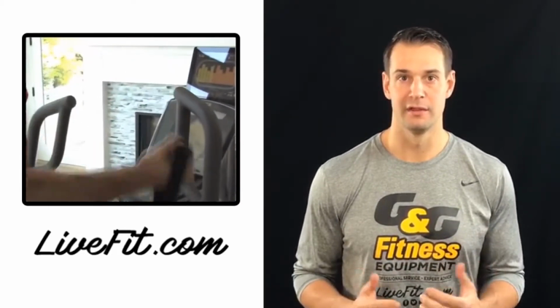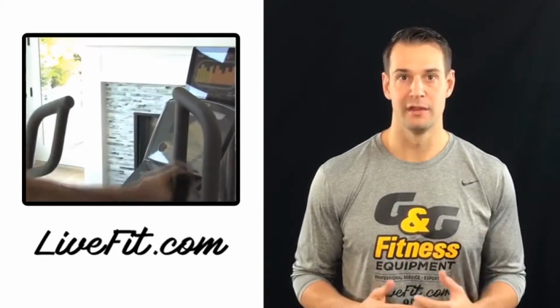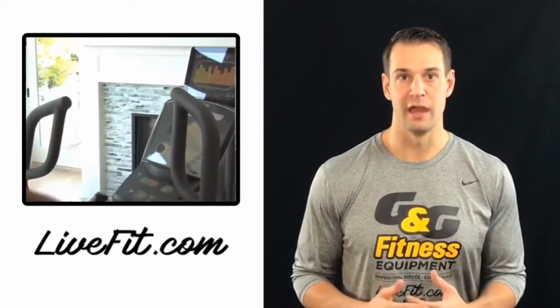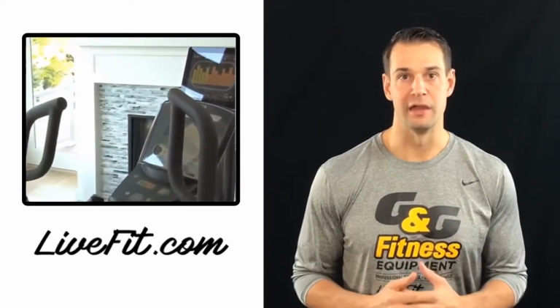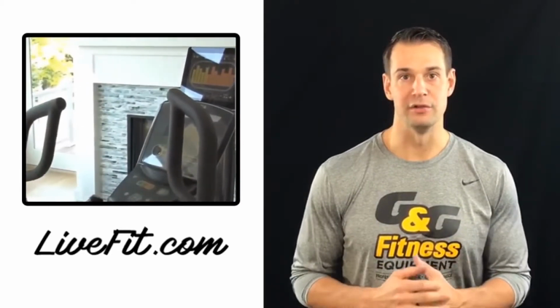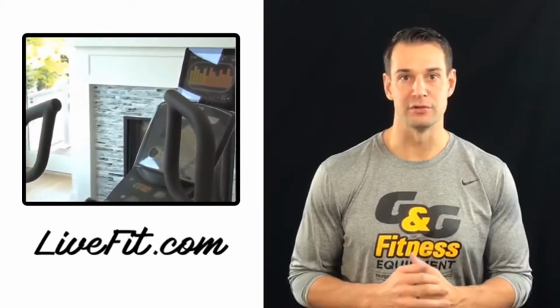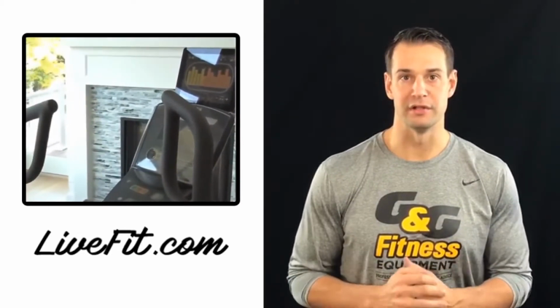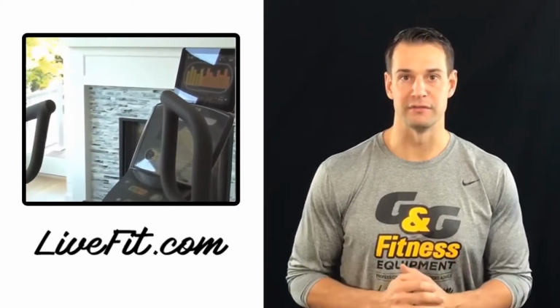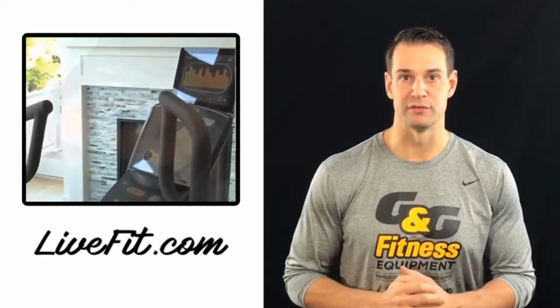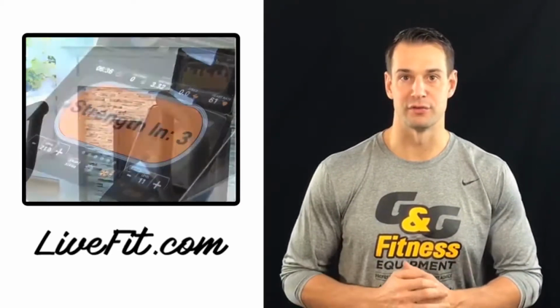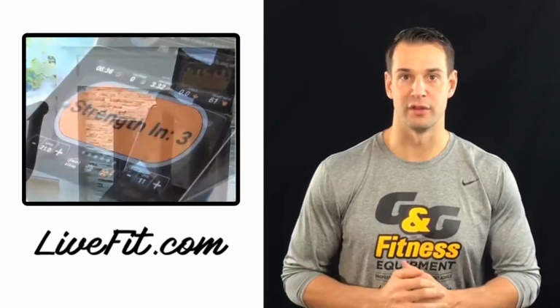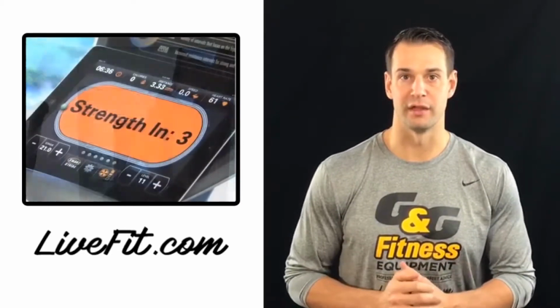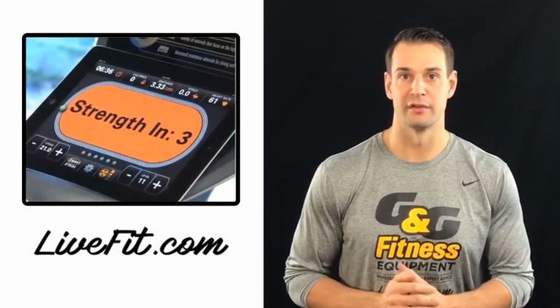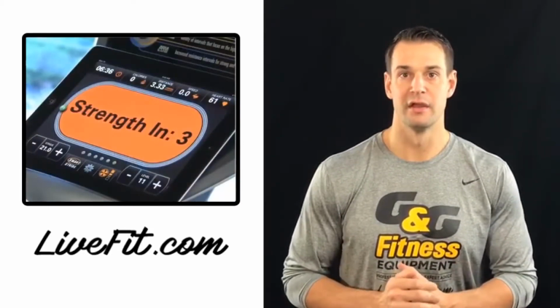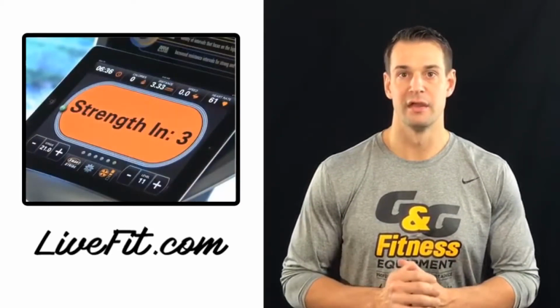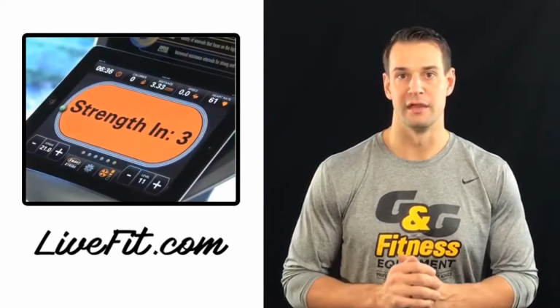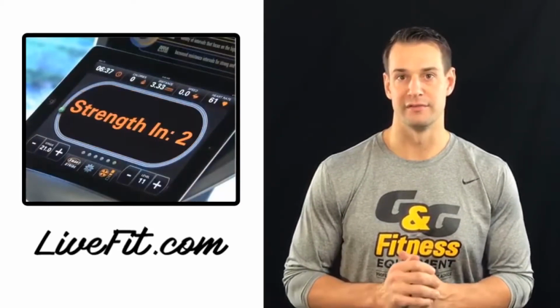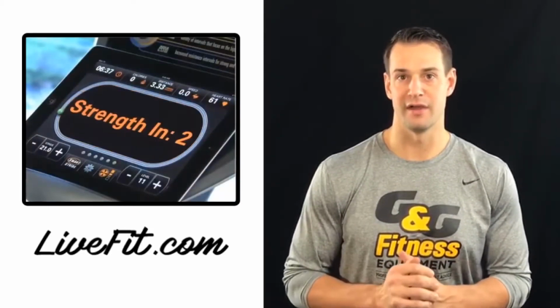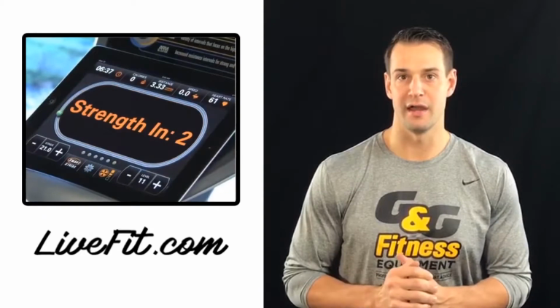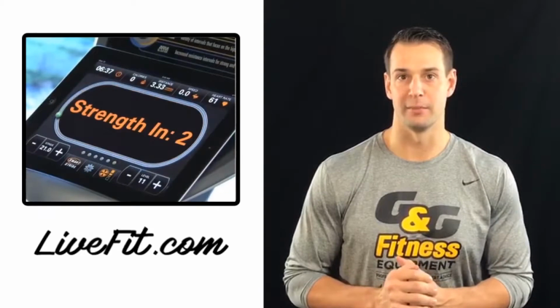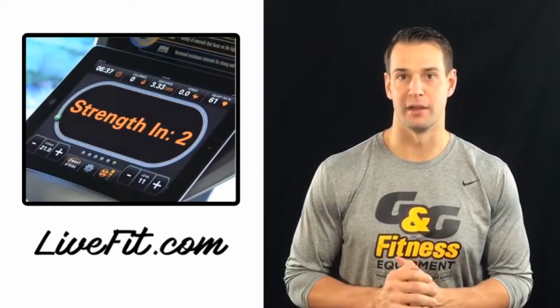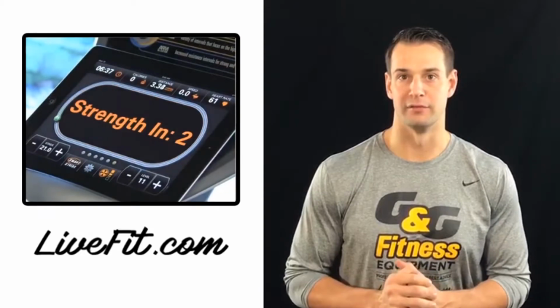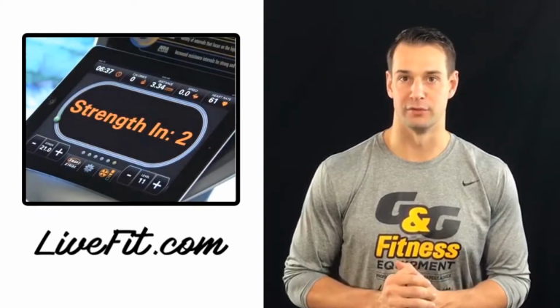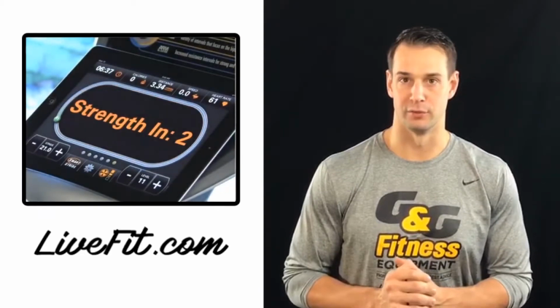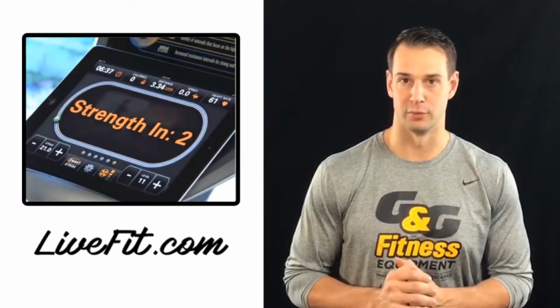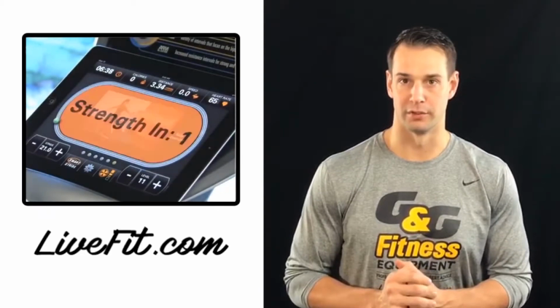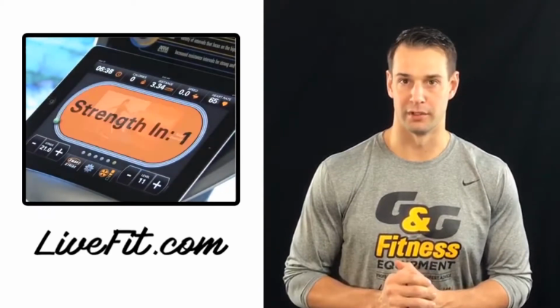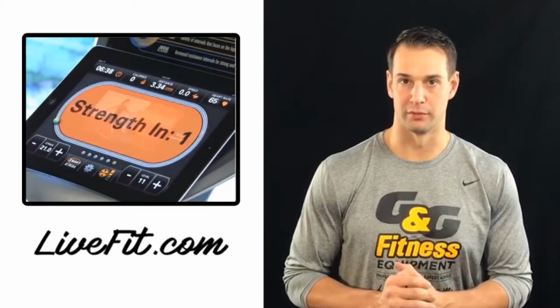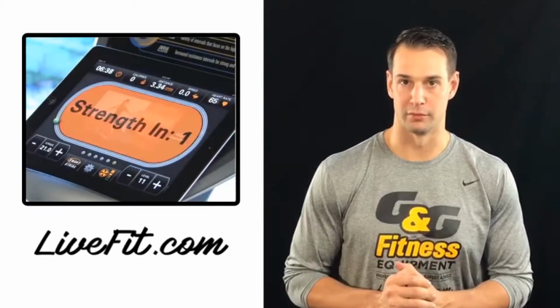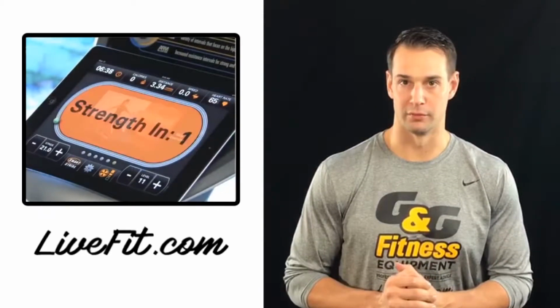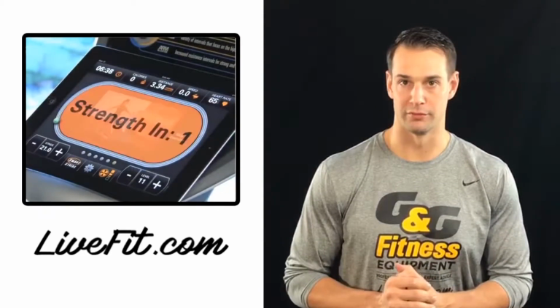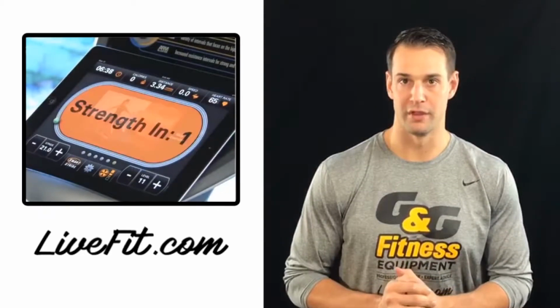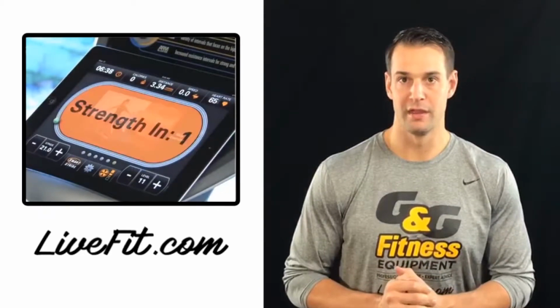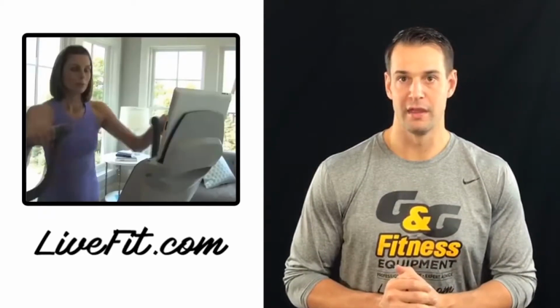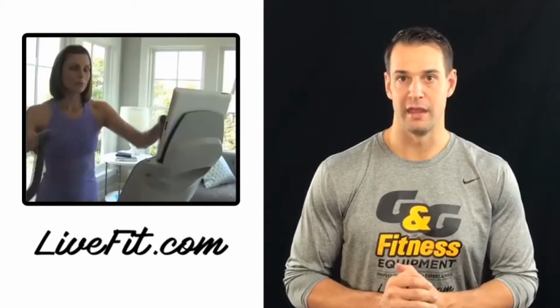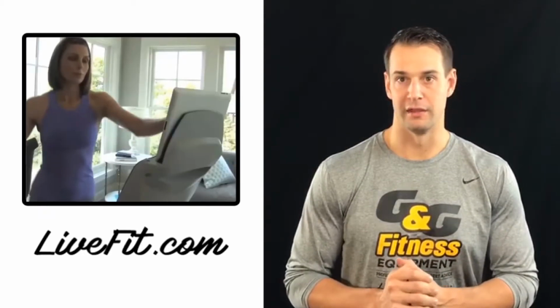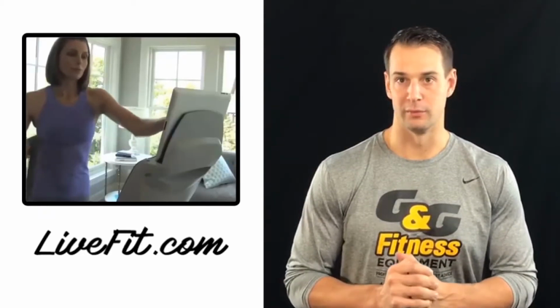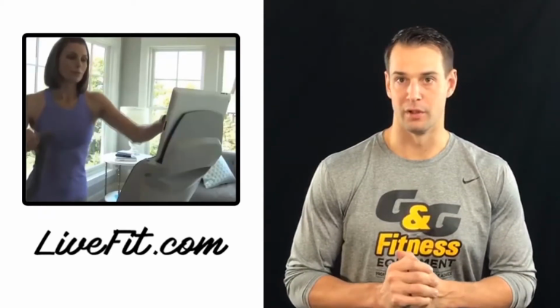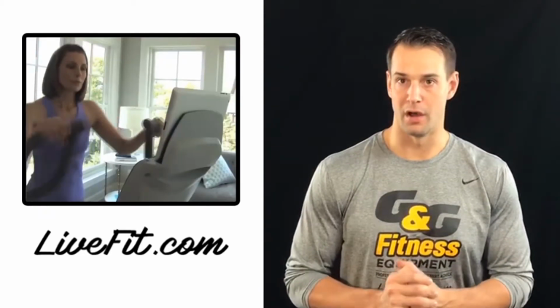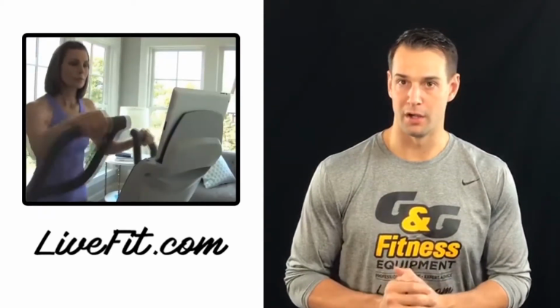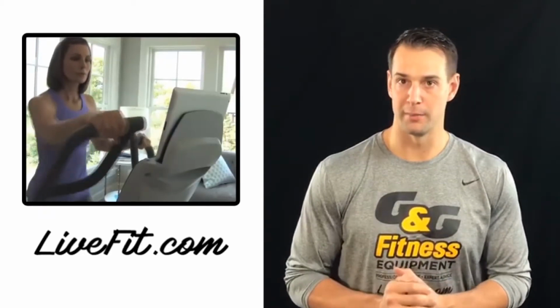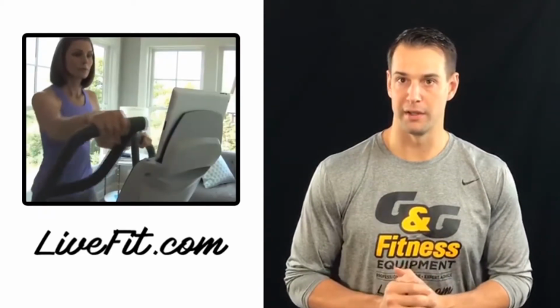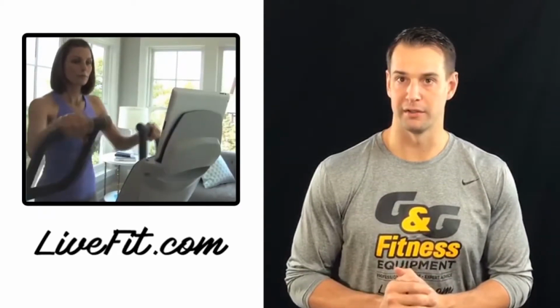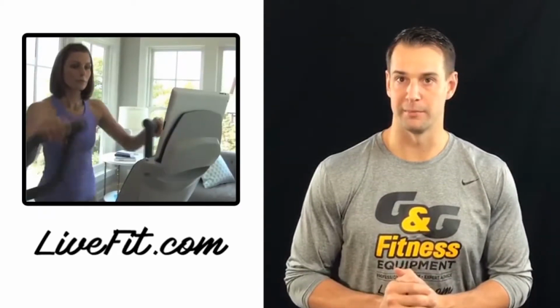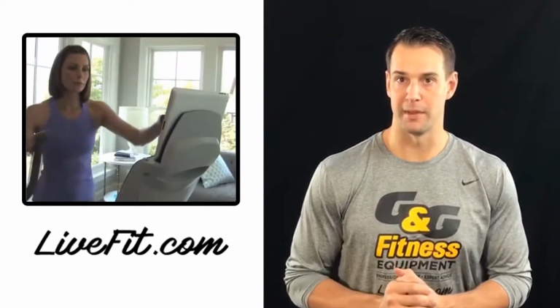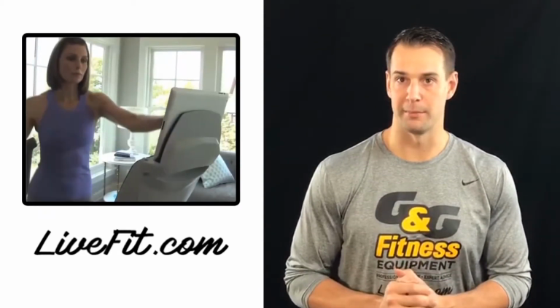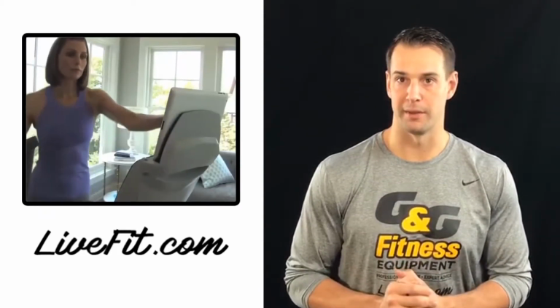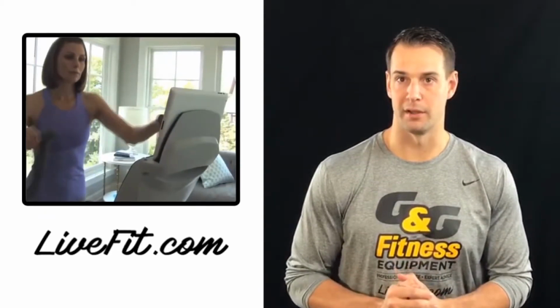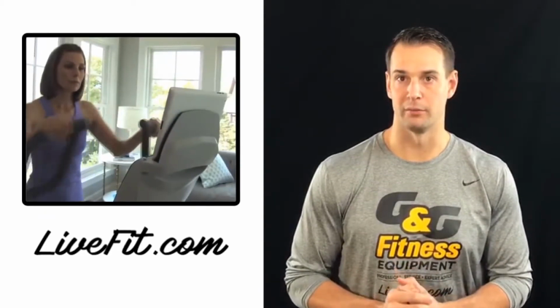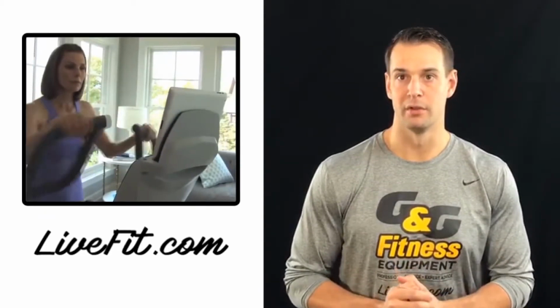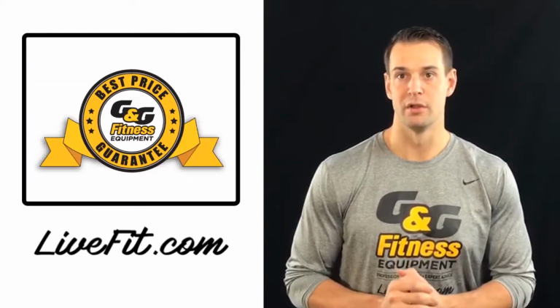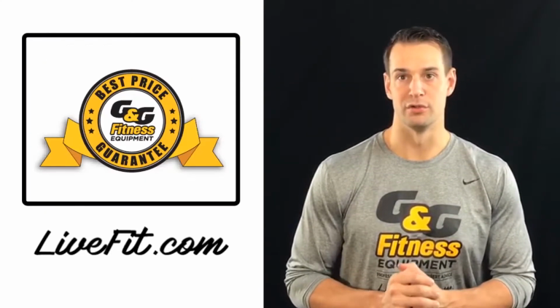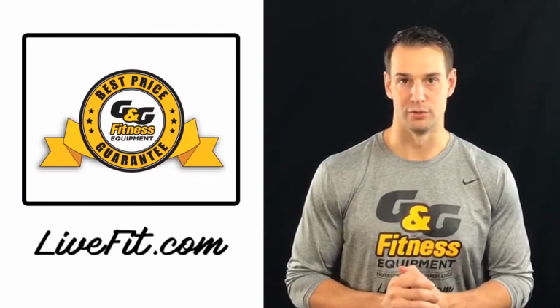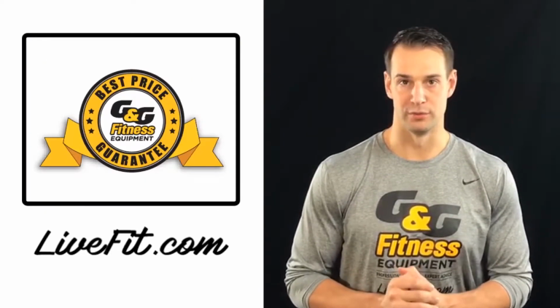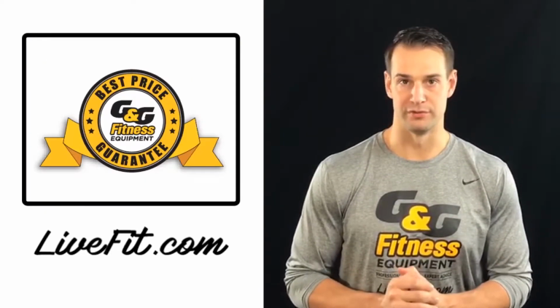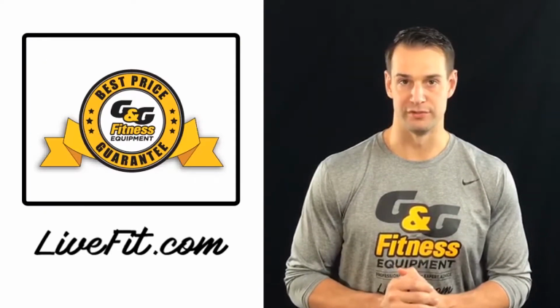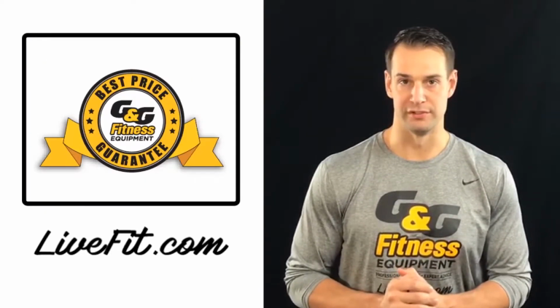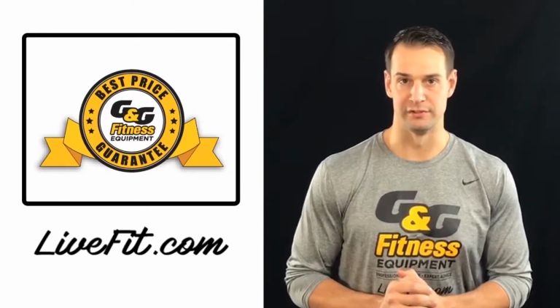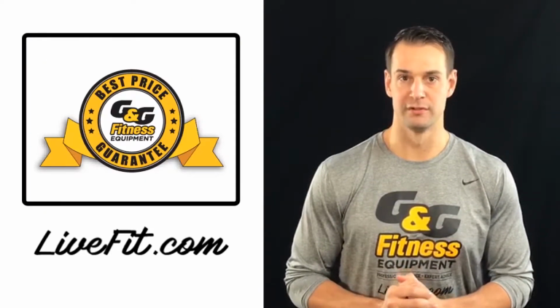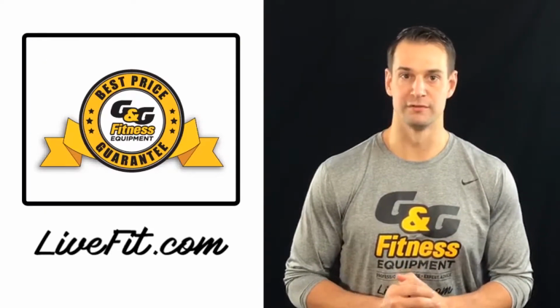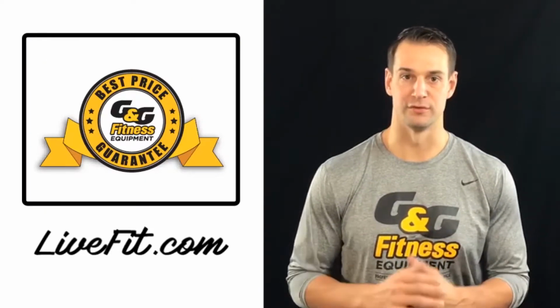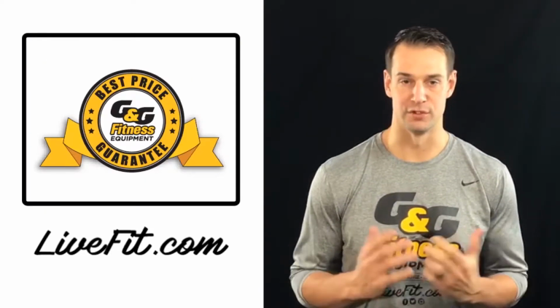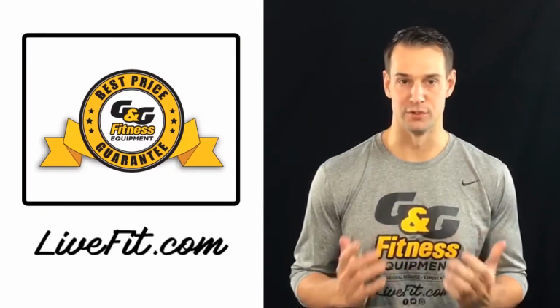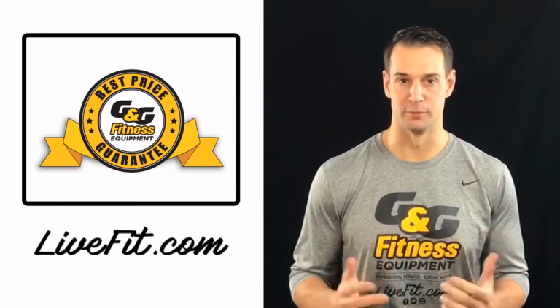You can even select the timeline for your workout goals and it will automatically map out your routine for you.